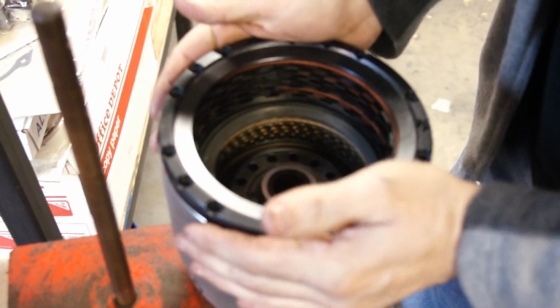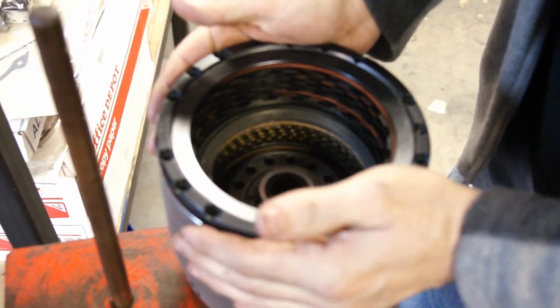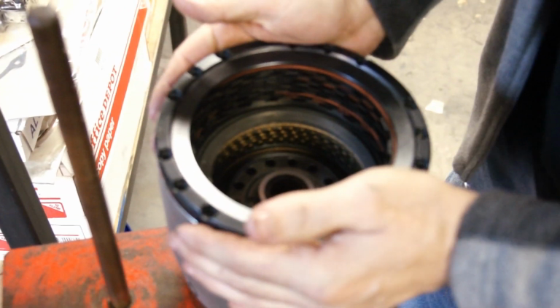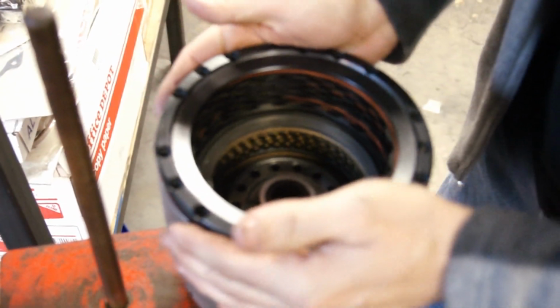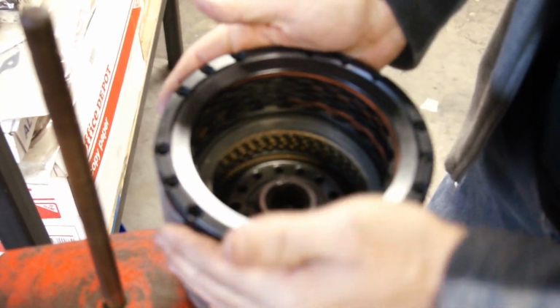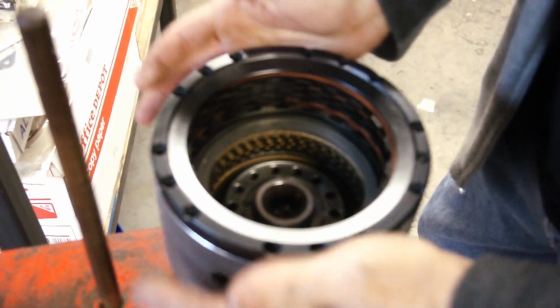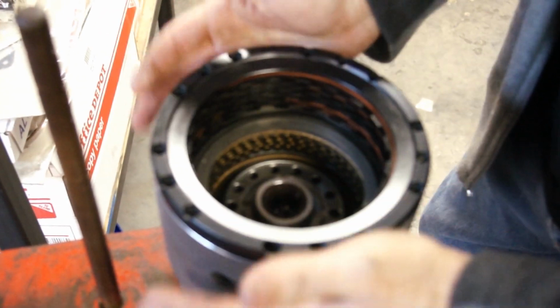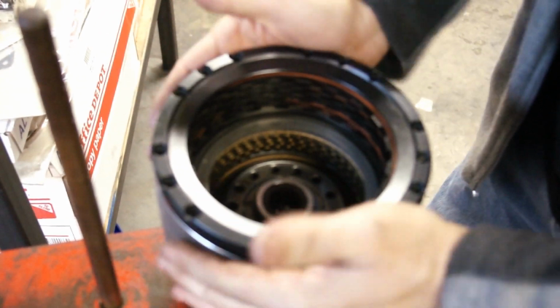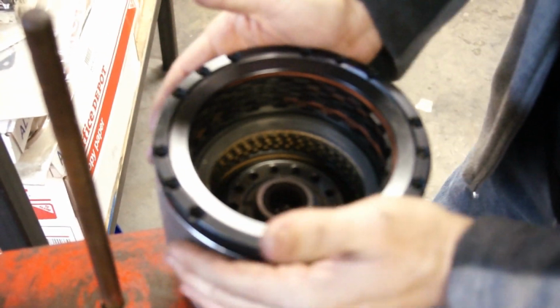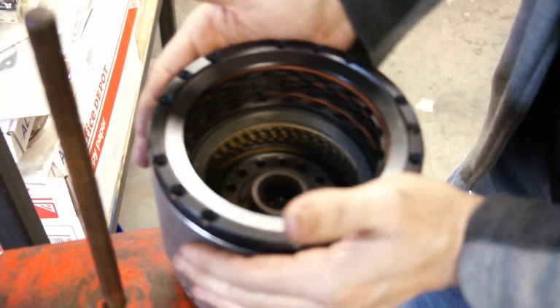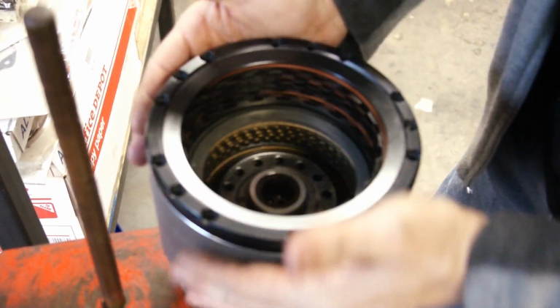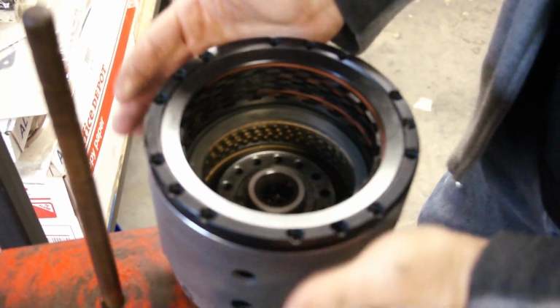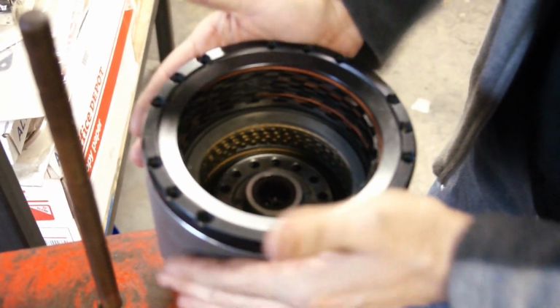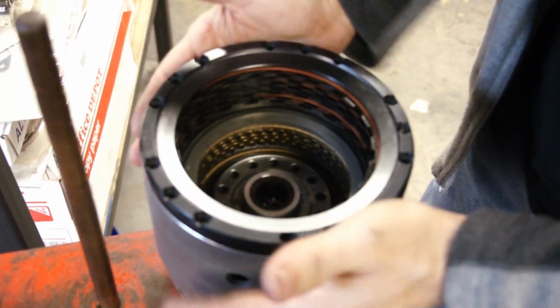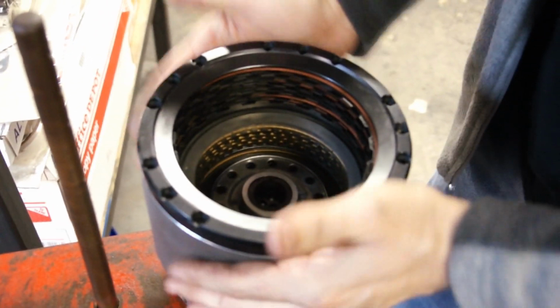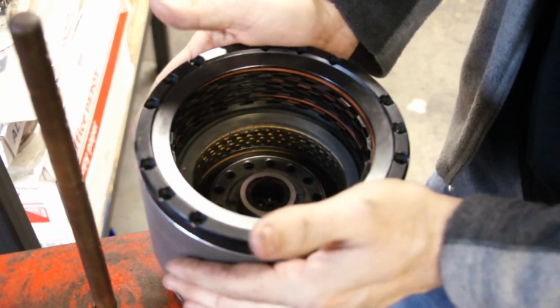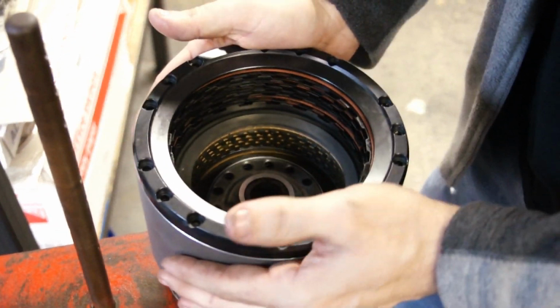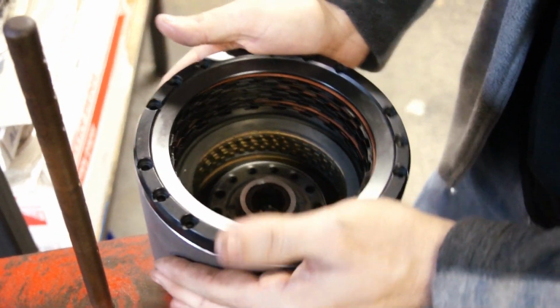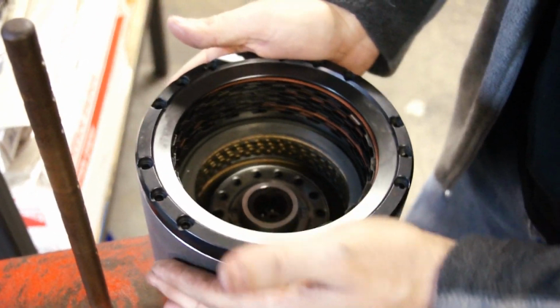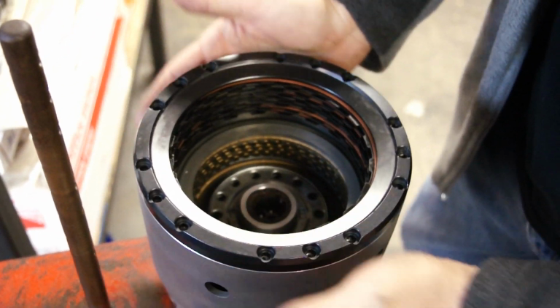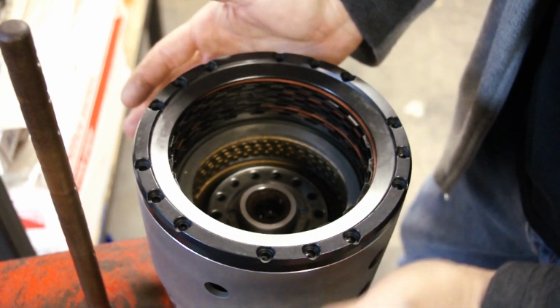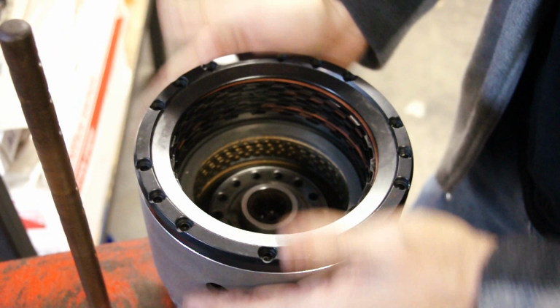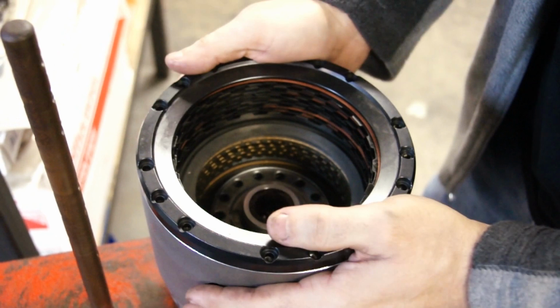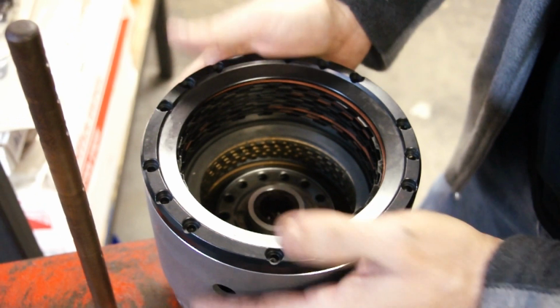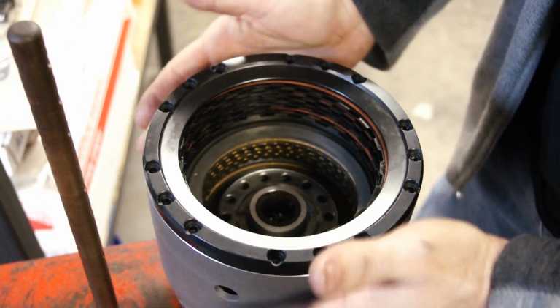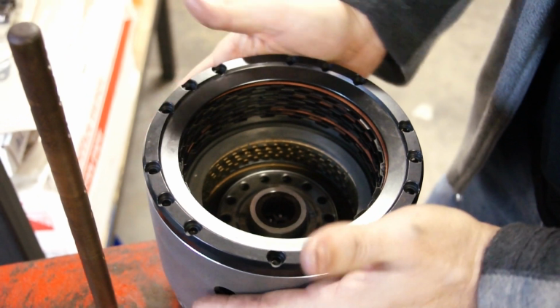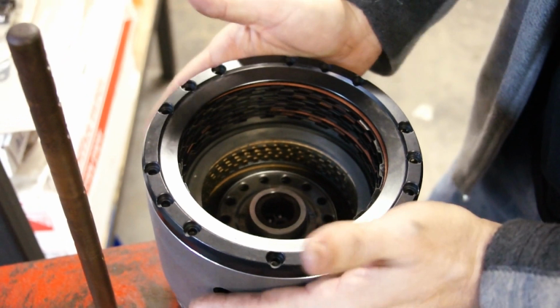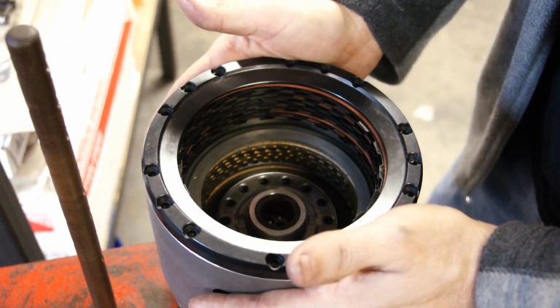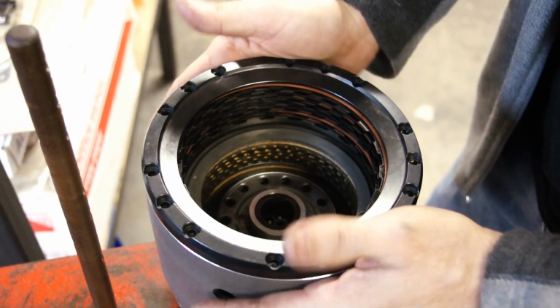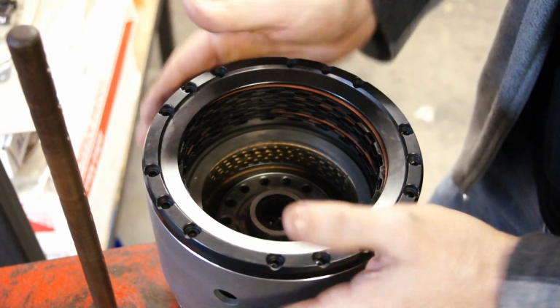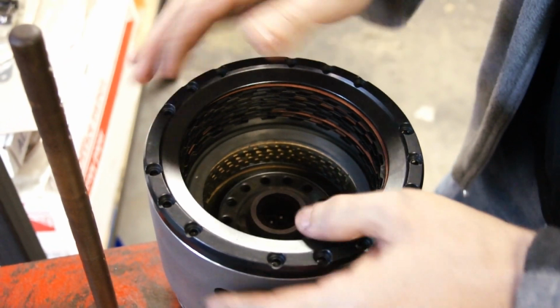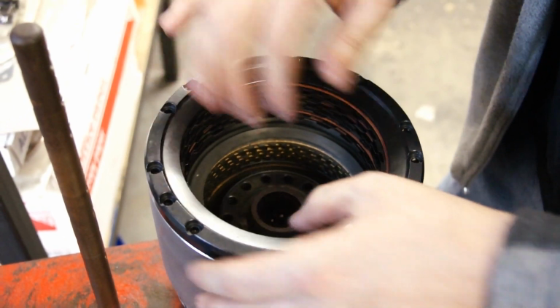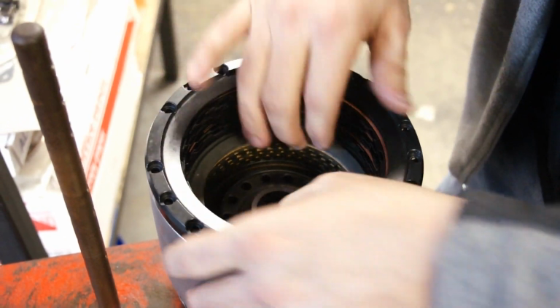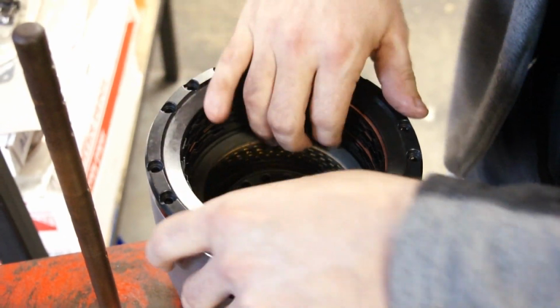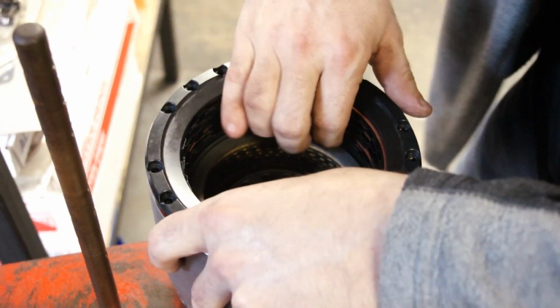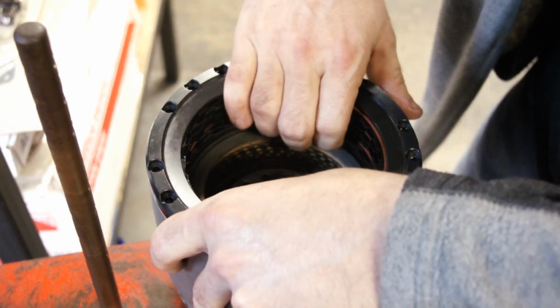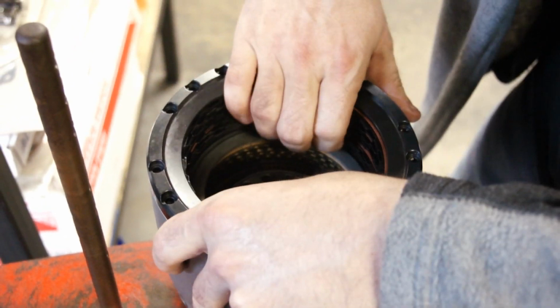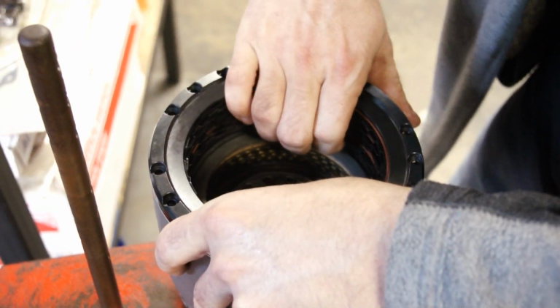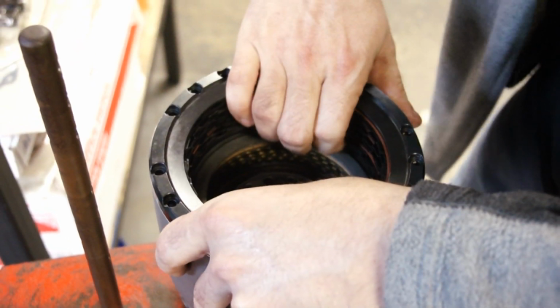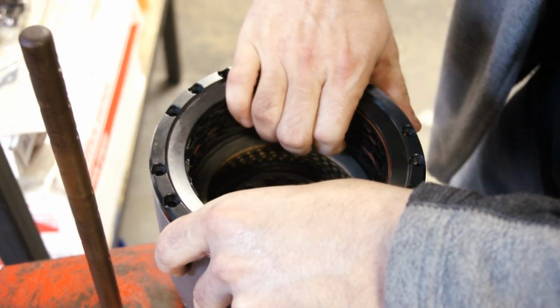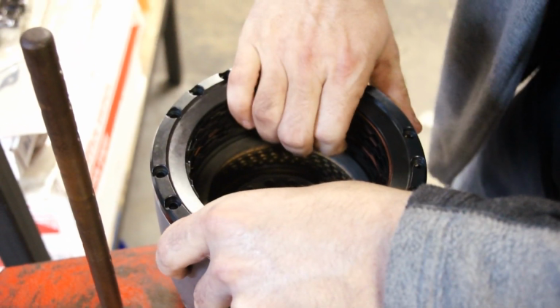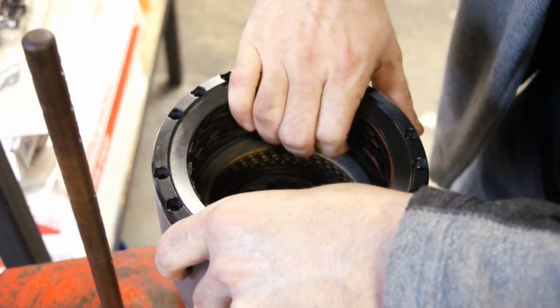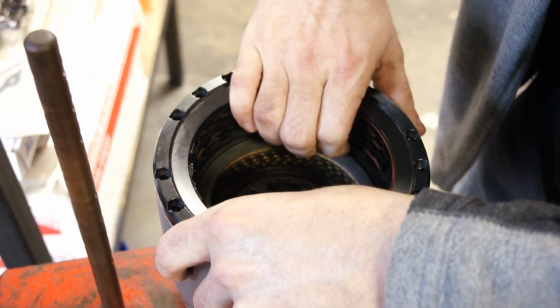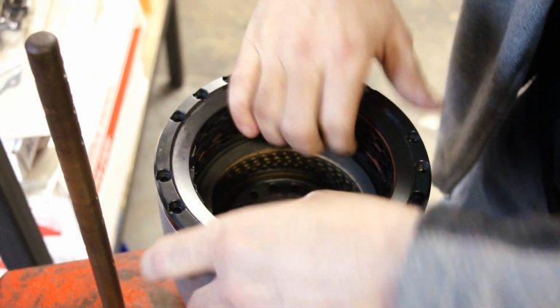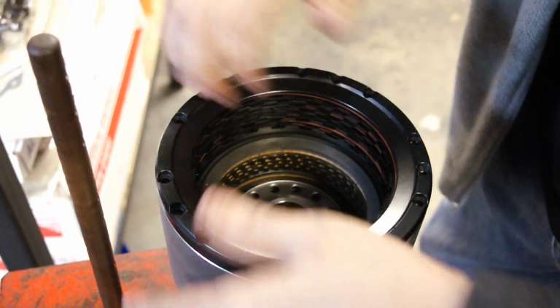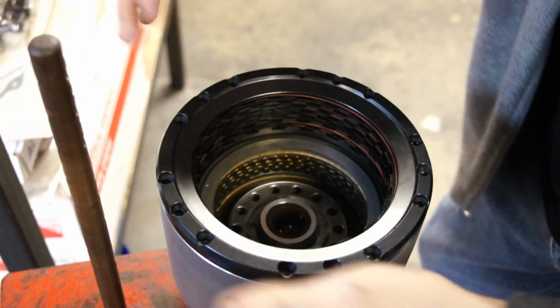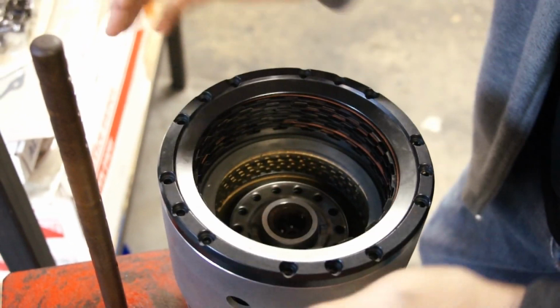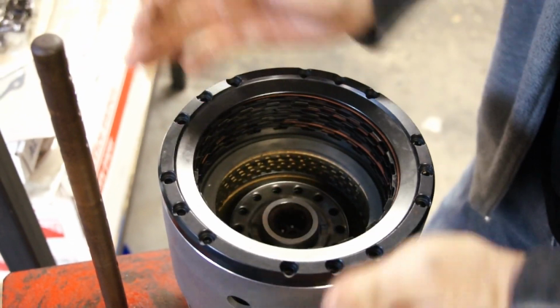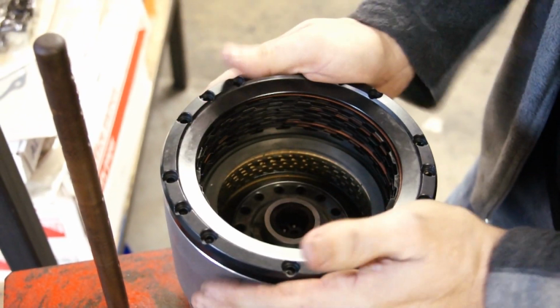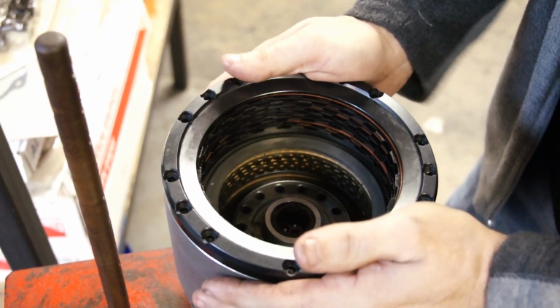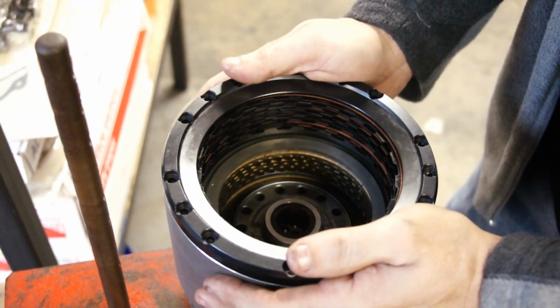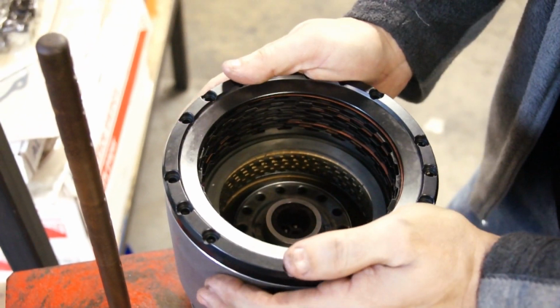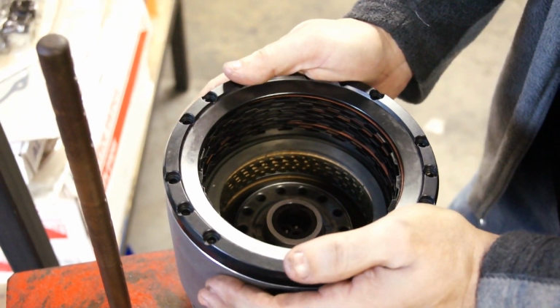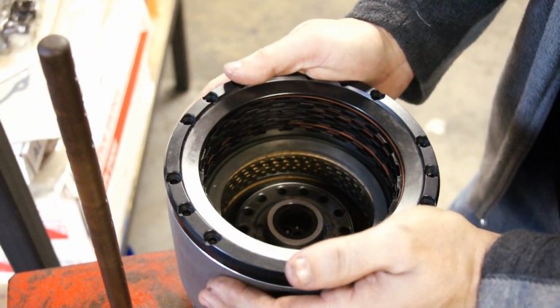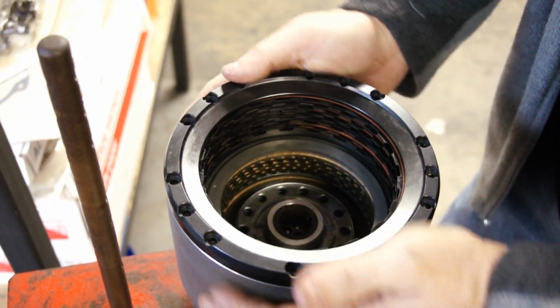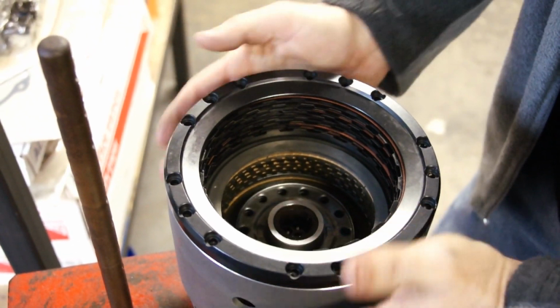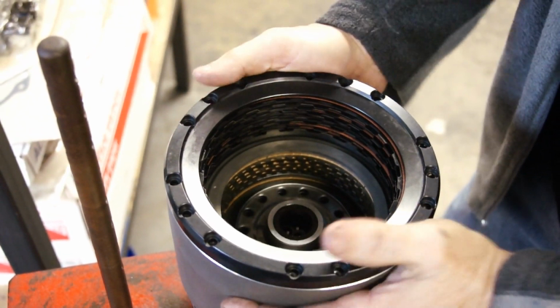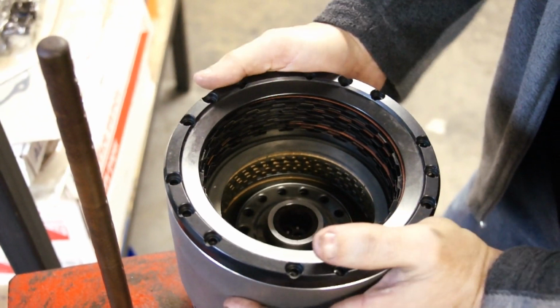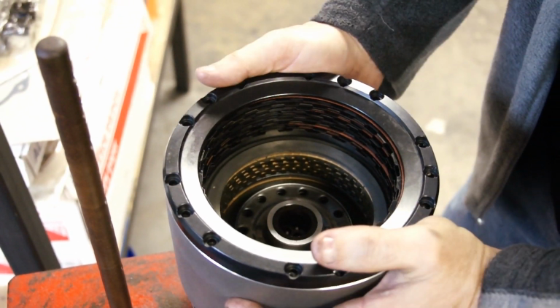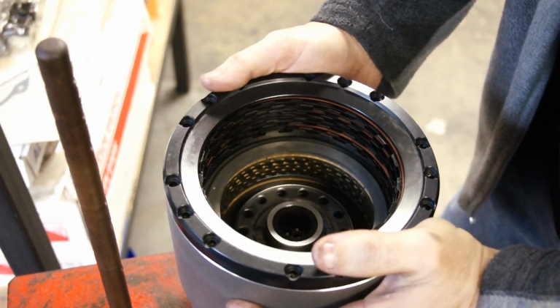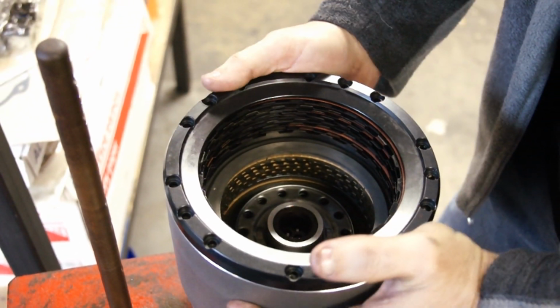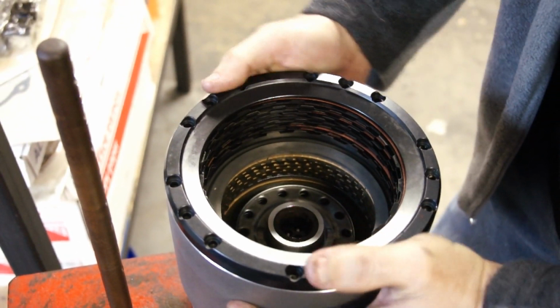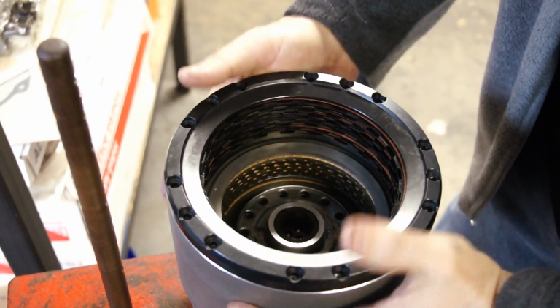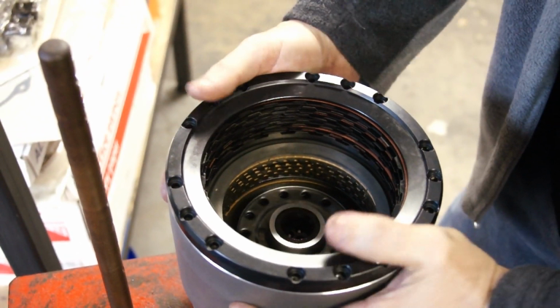You do want to try to get thirty to thirty-three thousand stack up clearance on the three-four clutches, and after that it should be good to go.